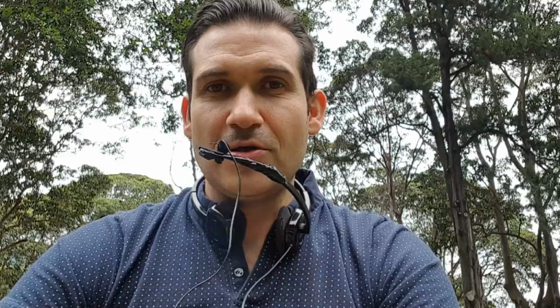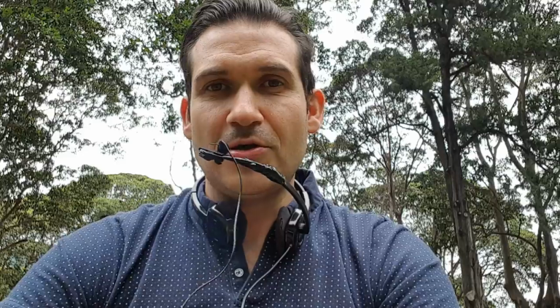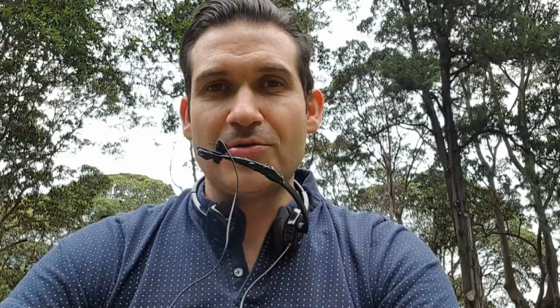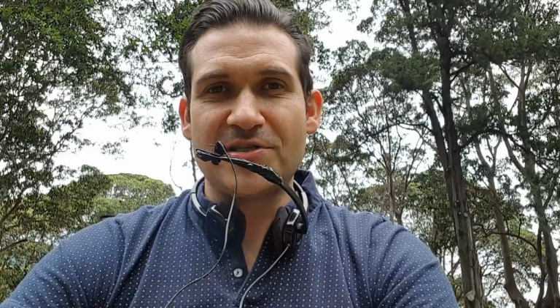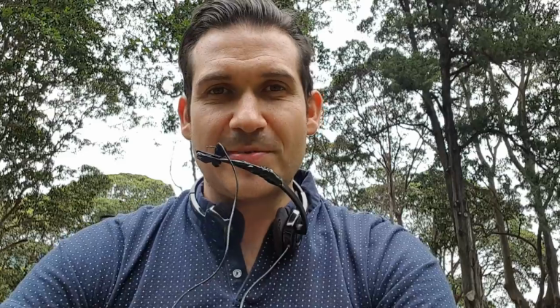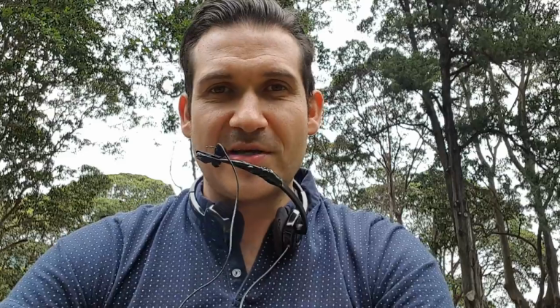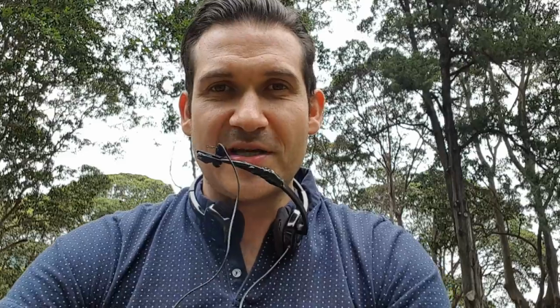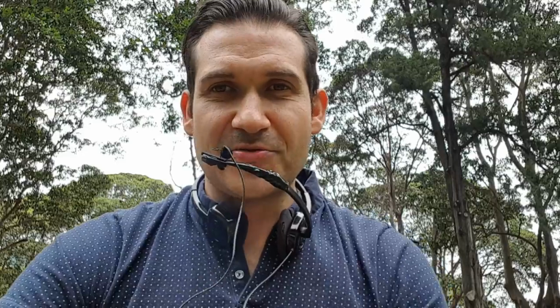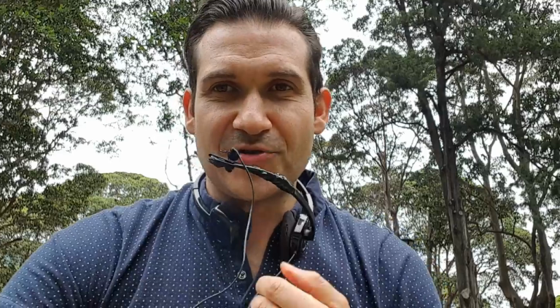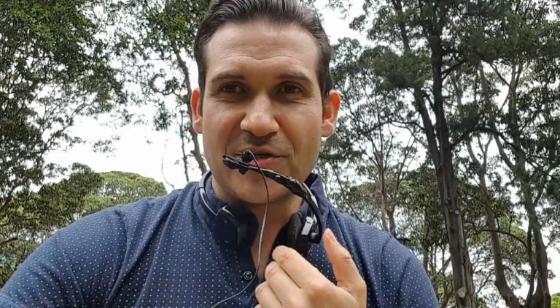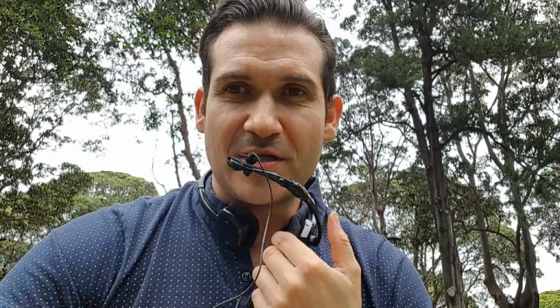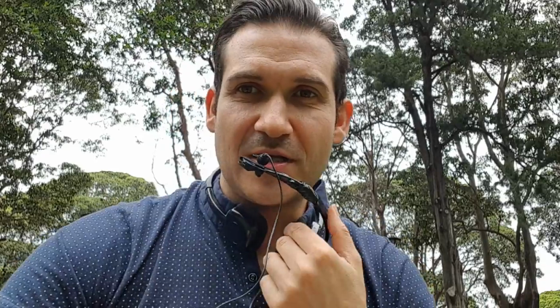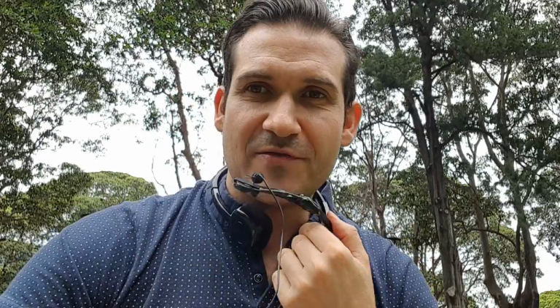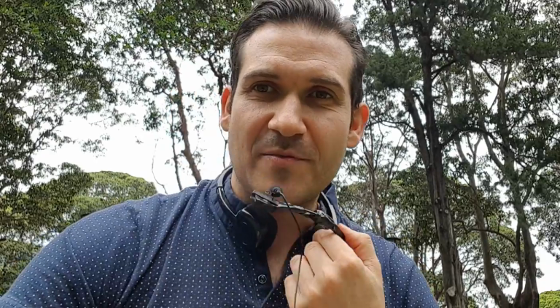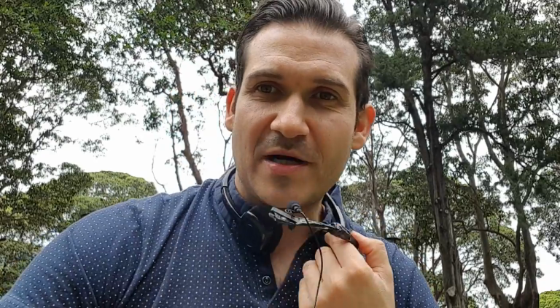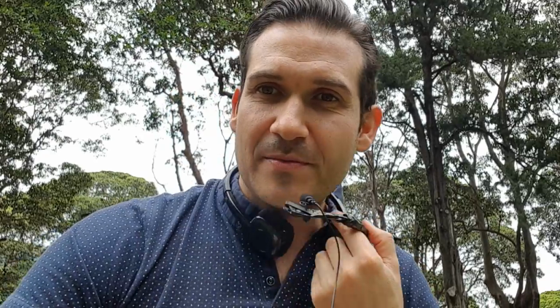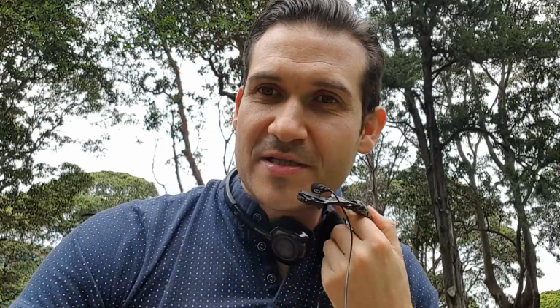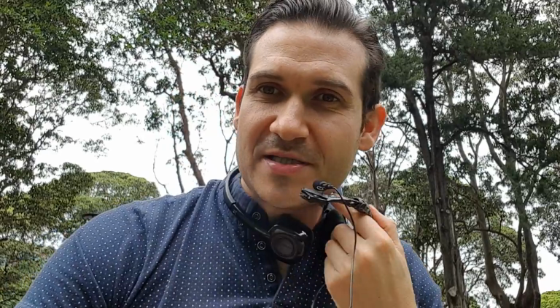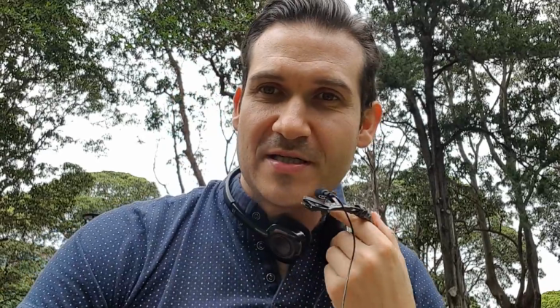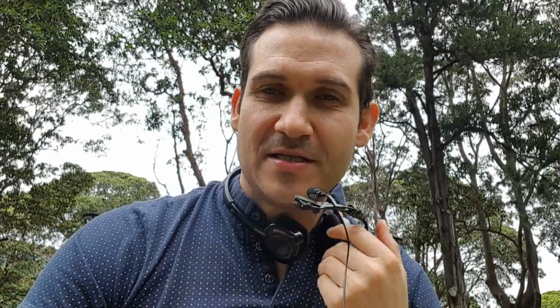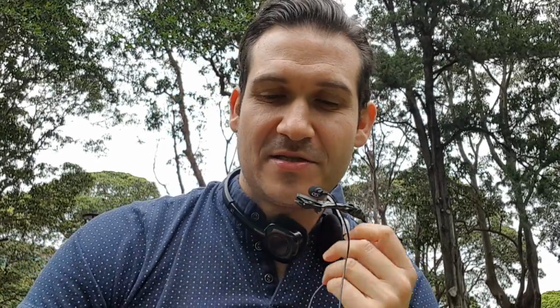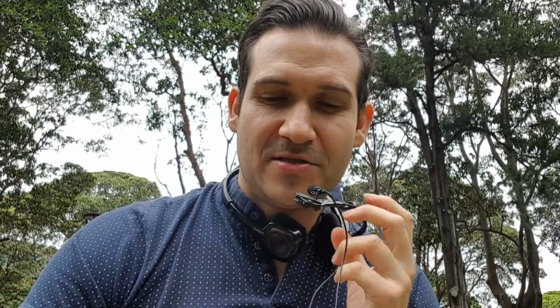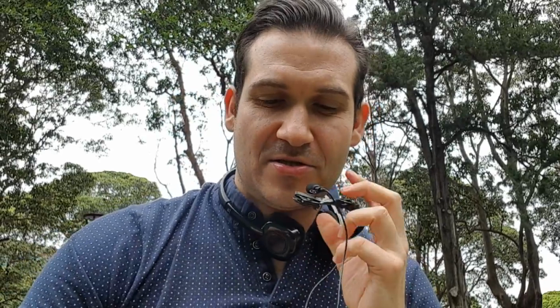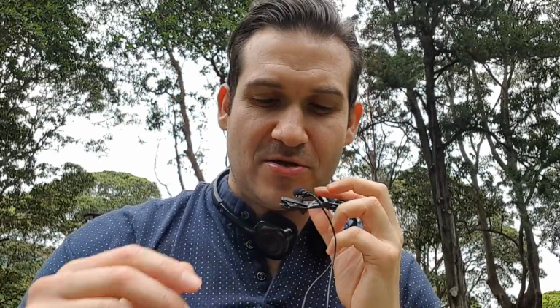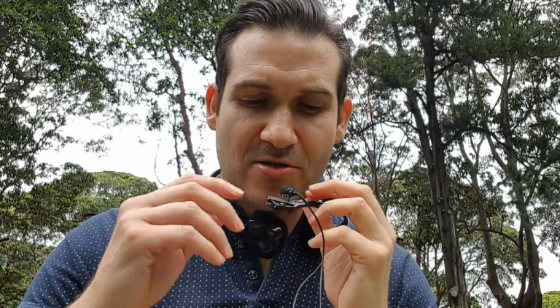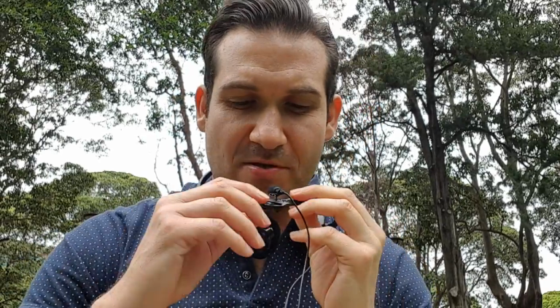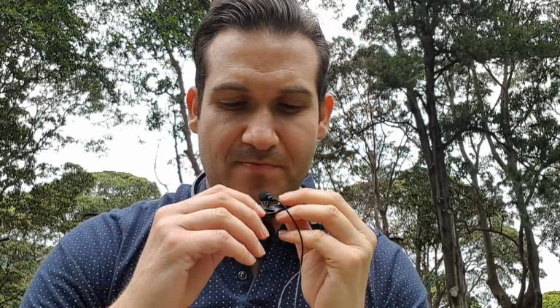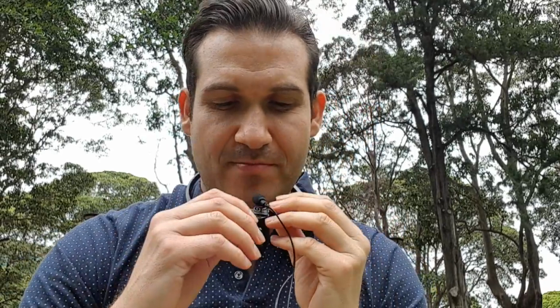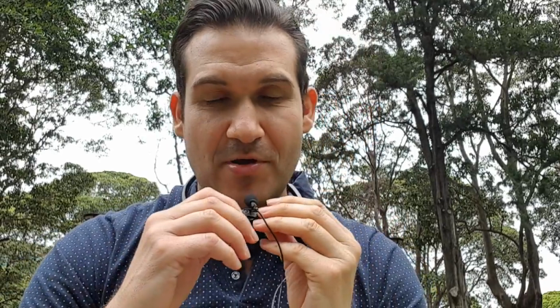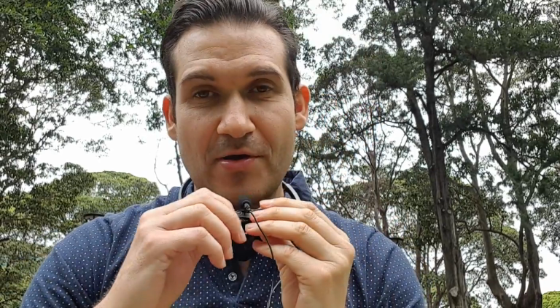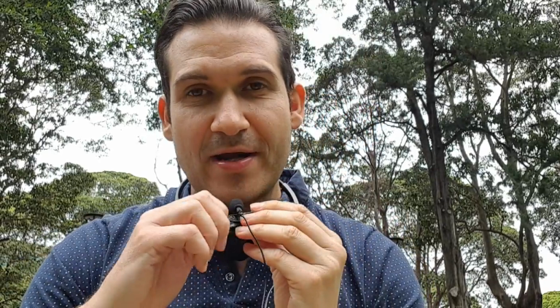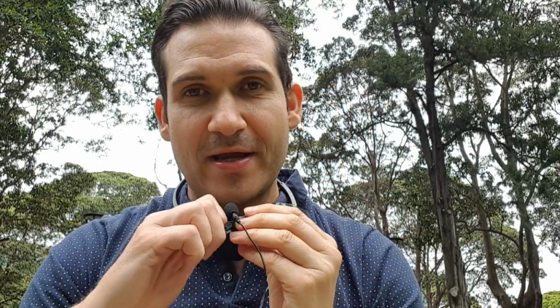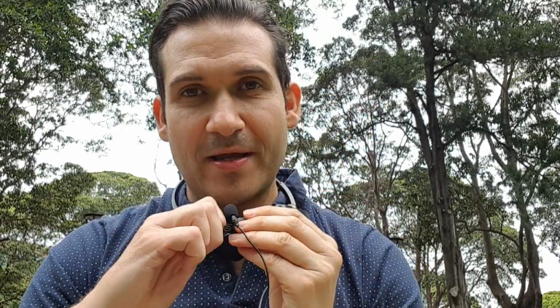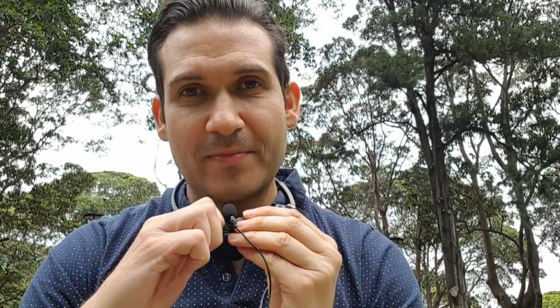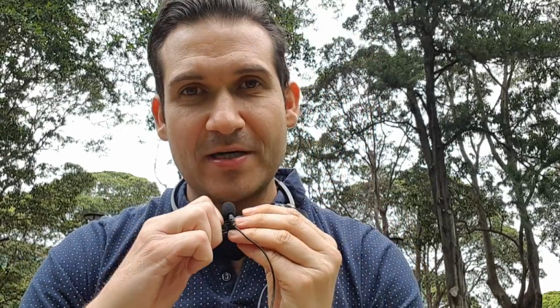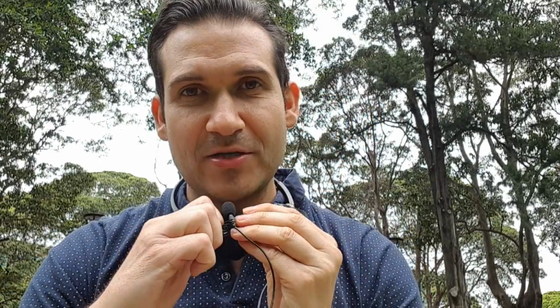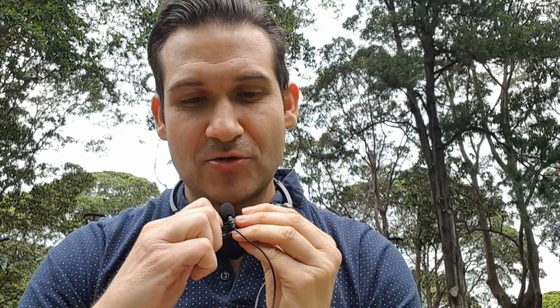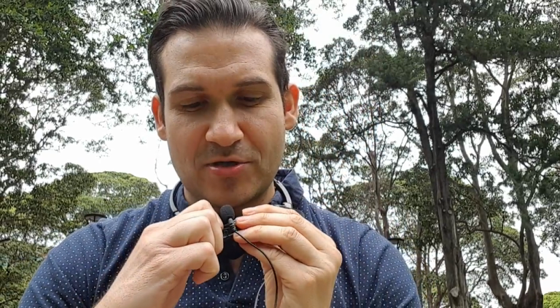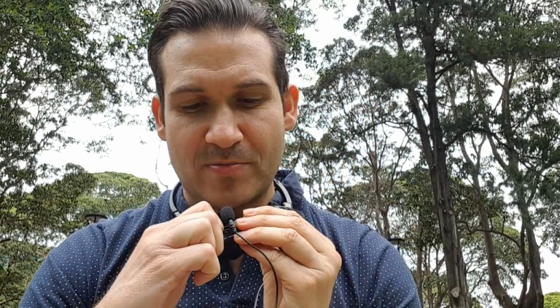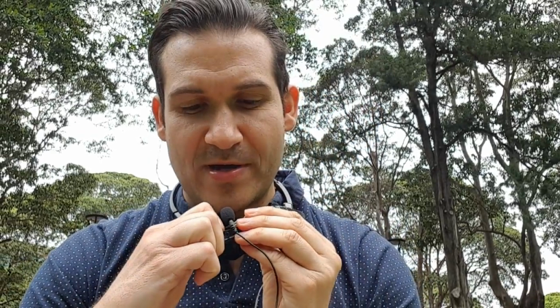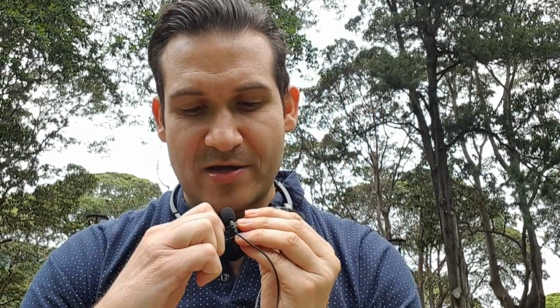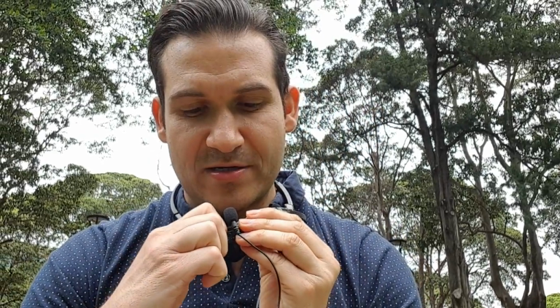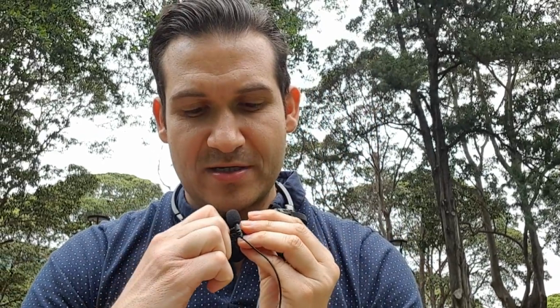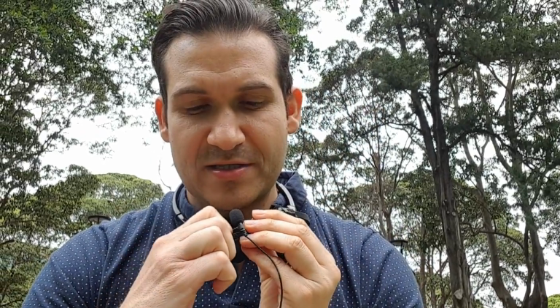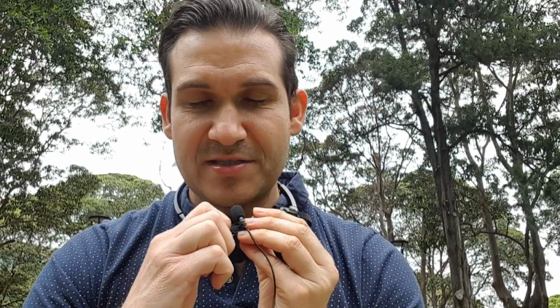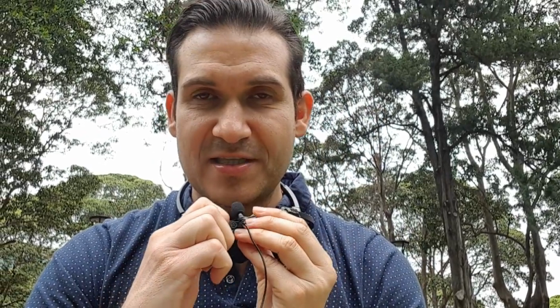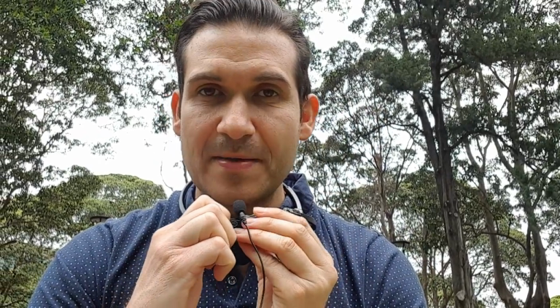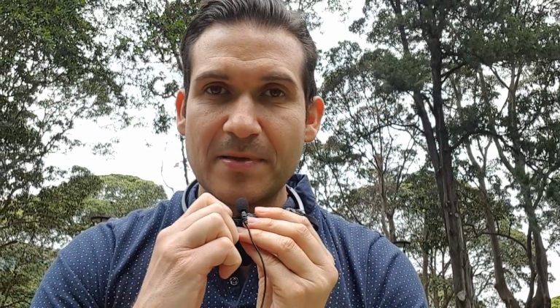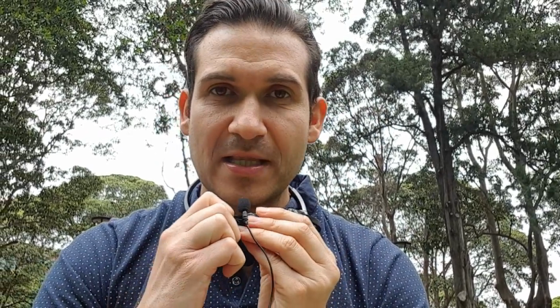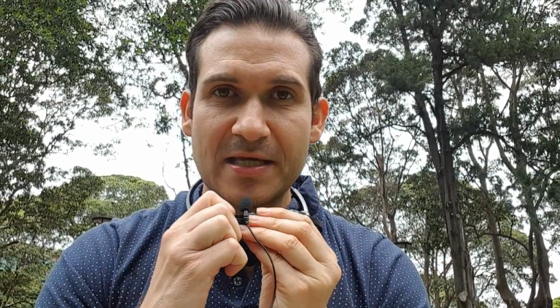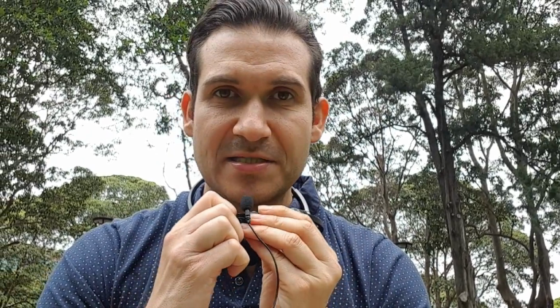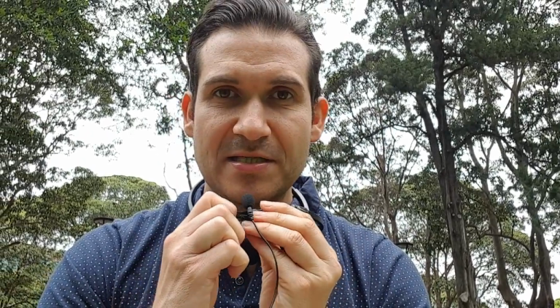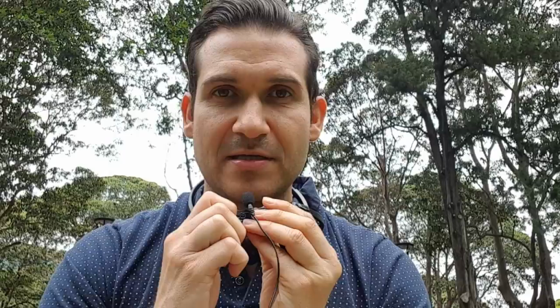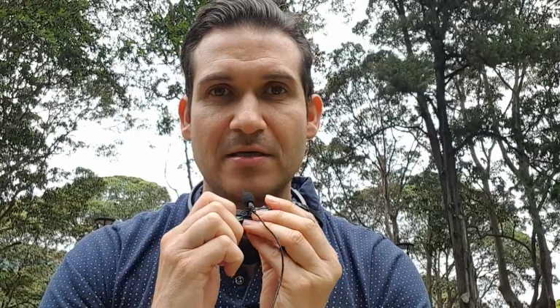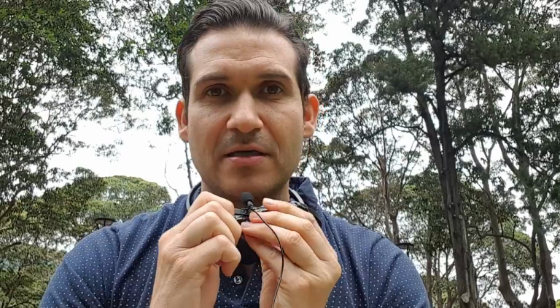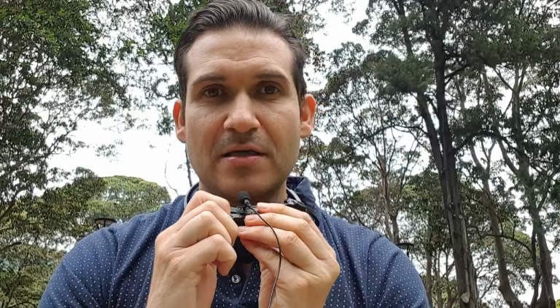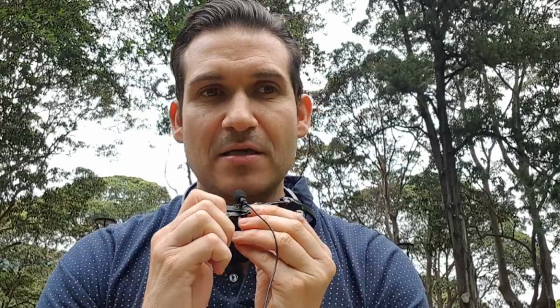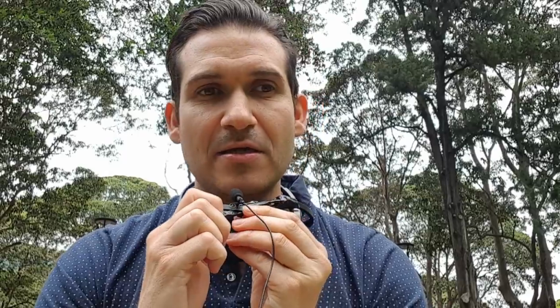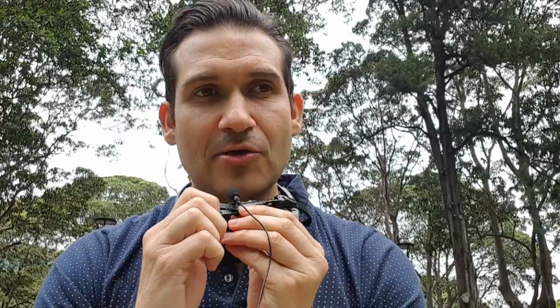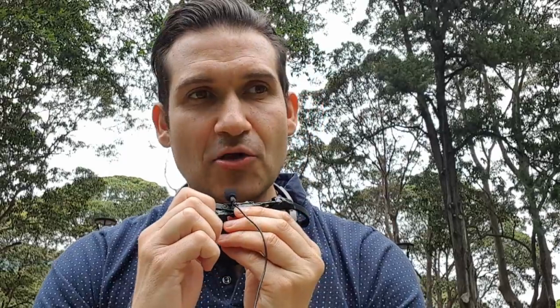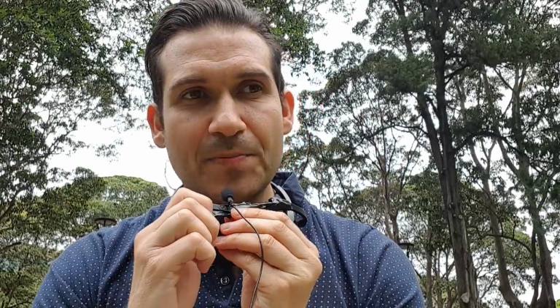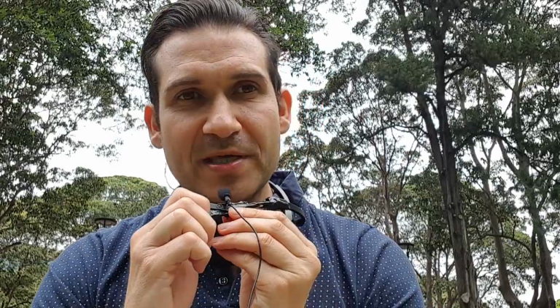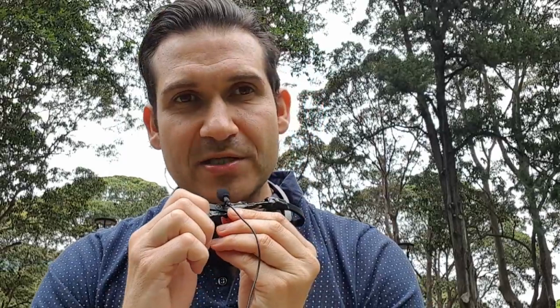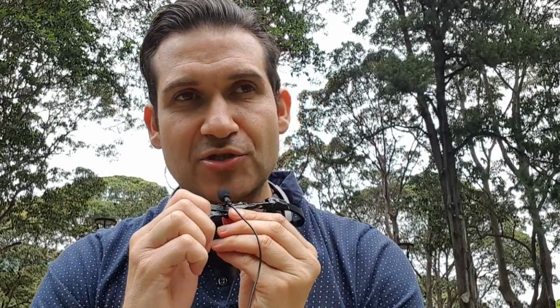What's up guys, Rashad here from rmbsinginglessons.com. I'm gonna talk about stabilizing your pitch.